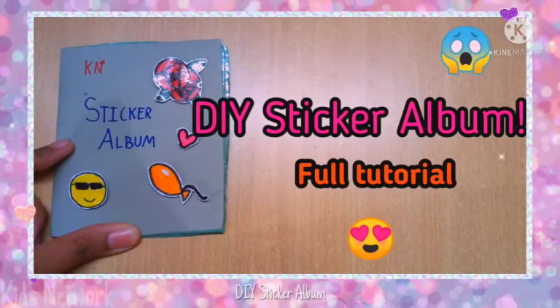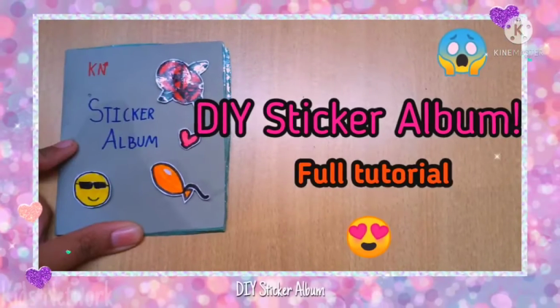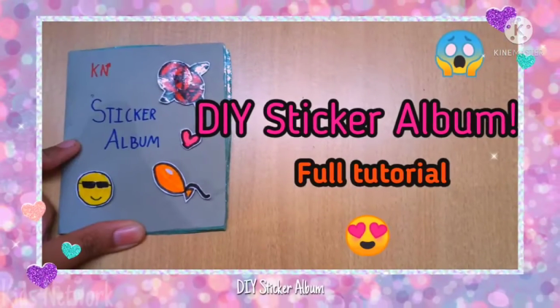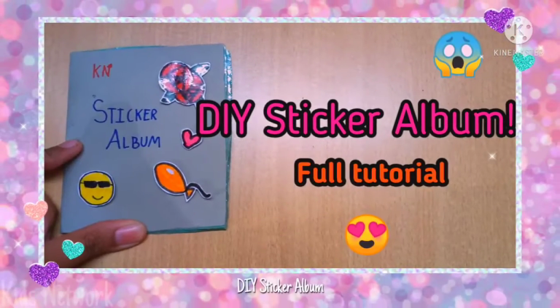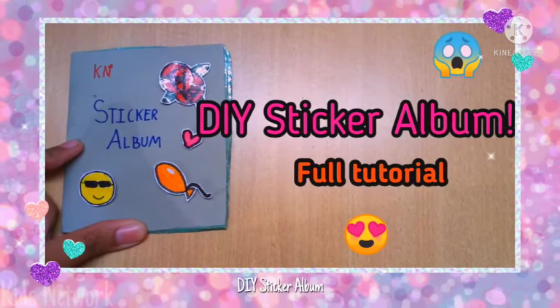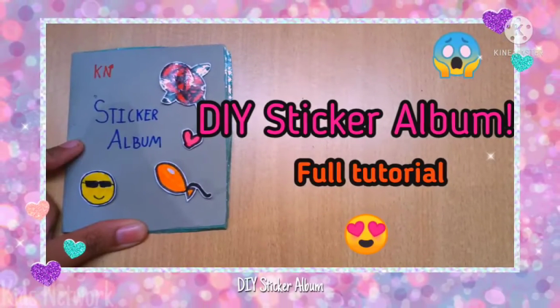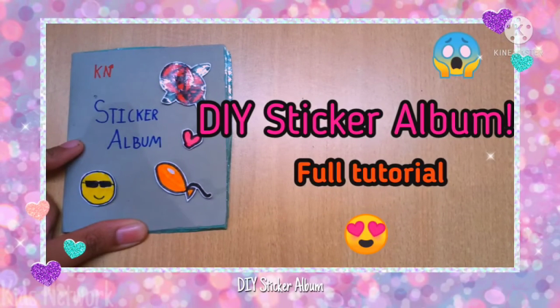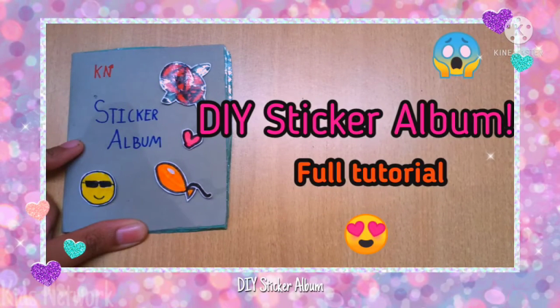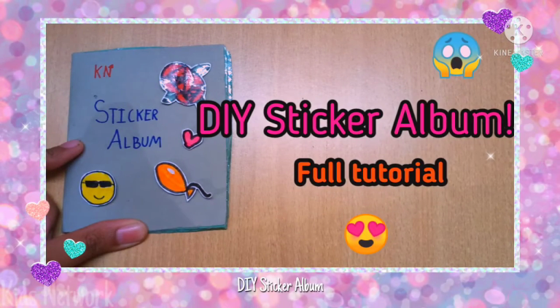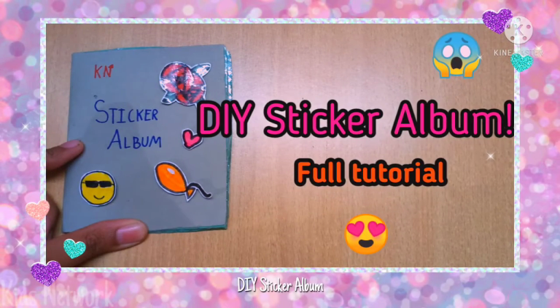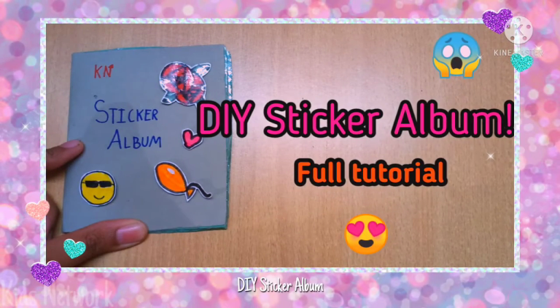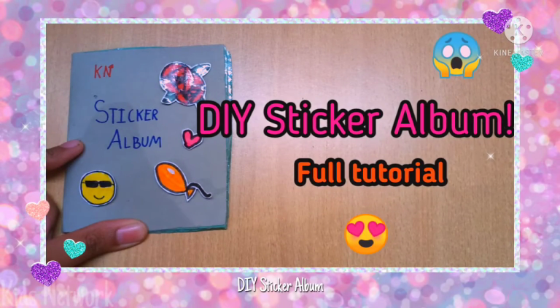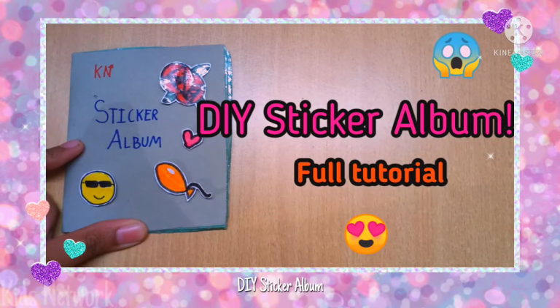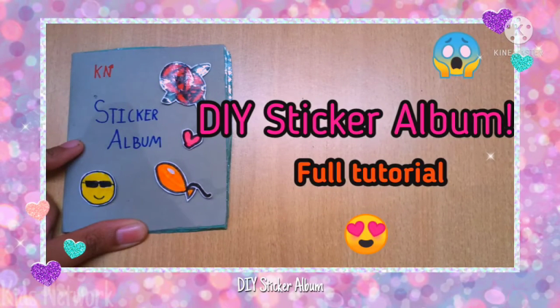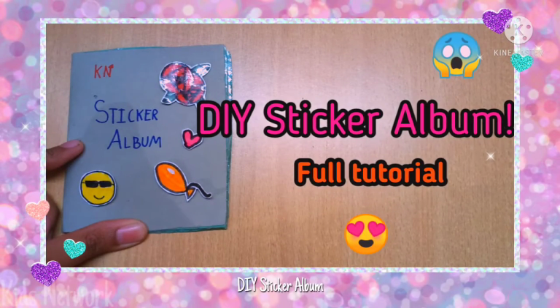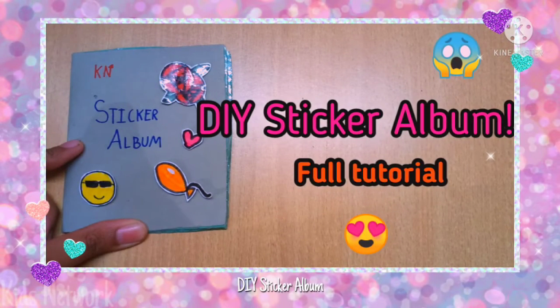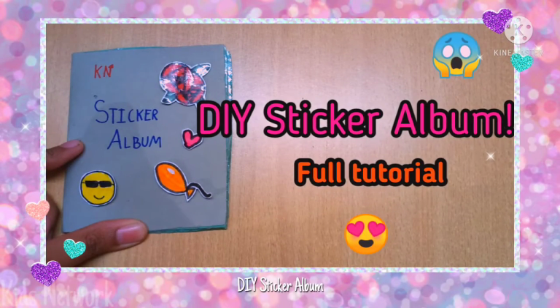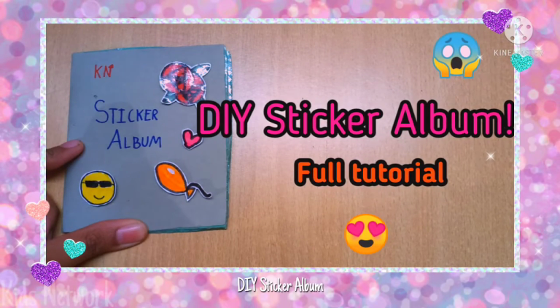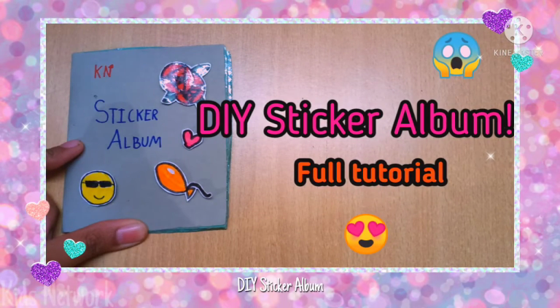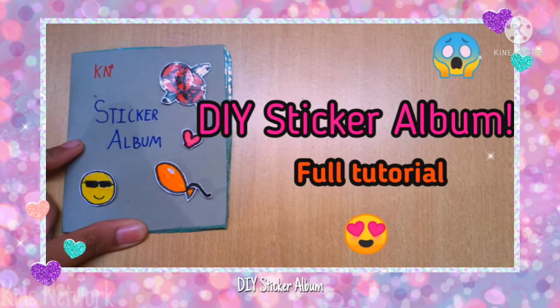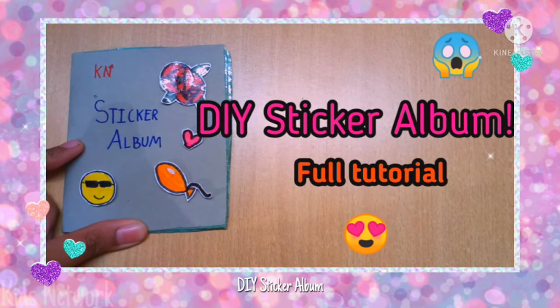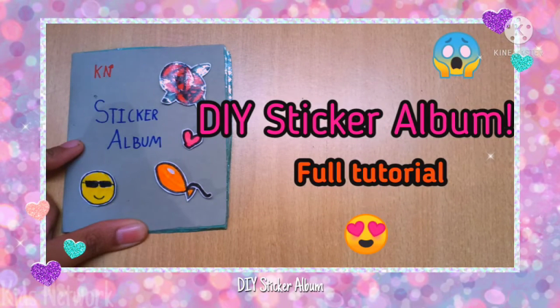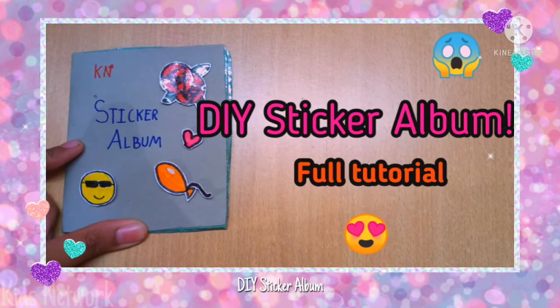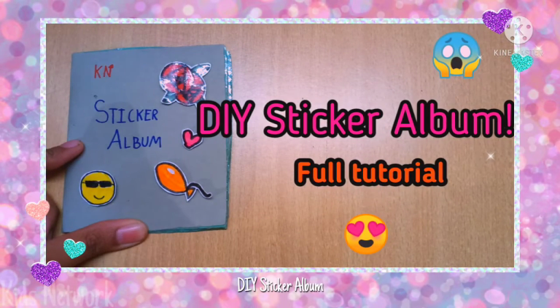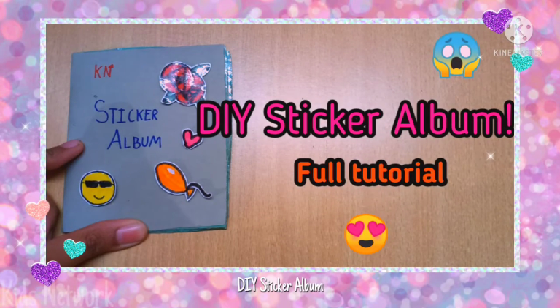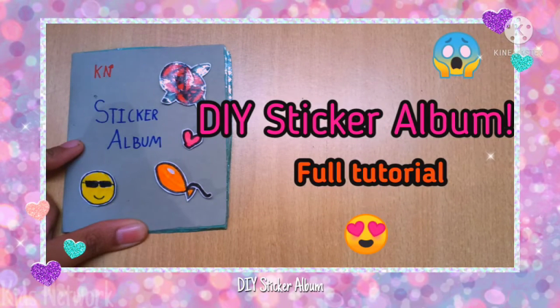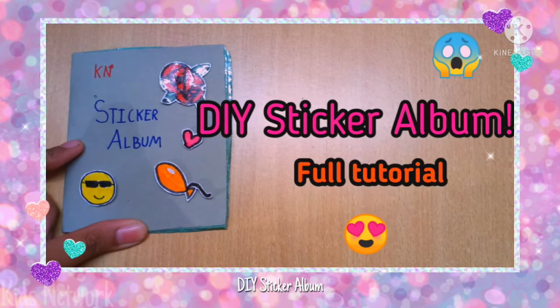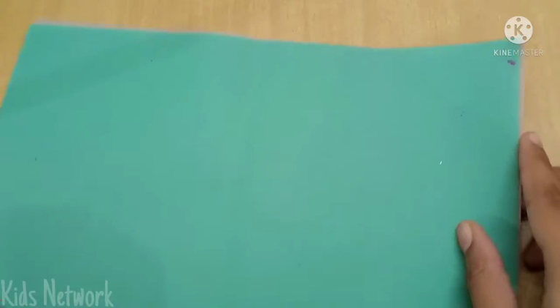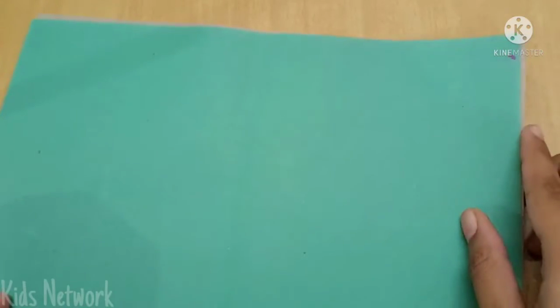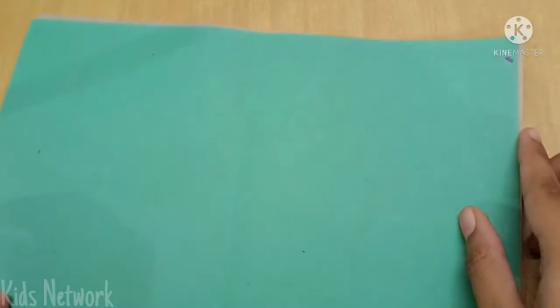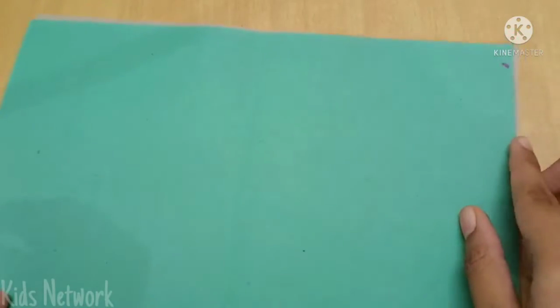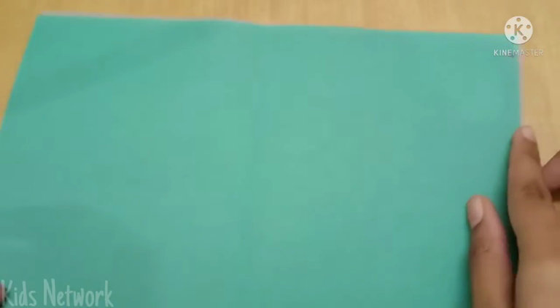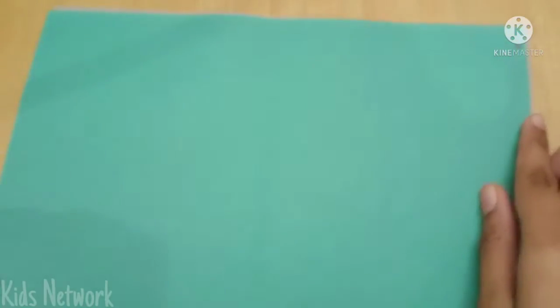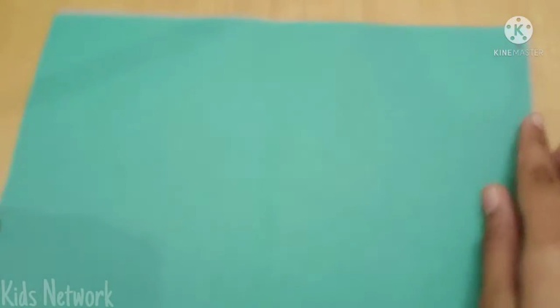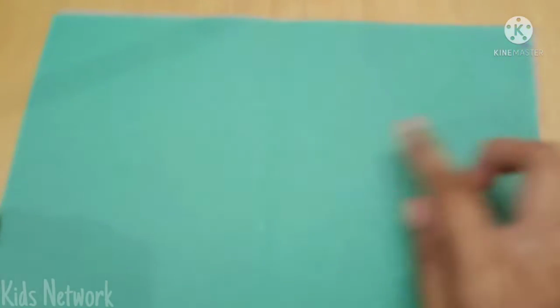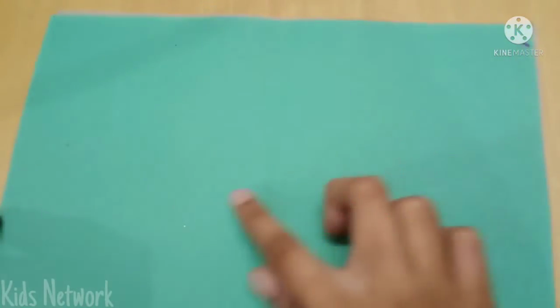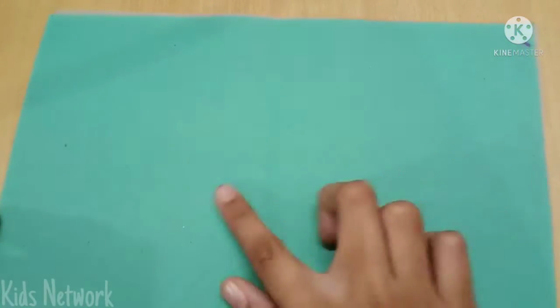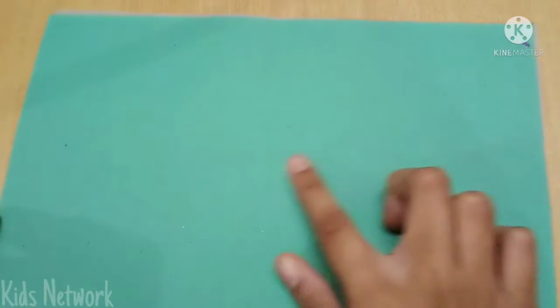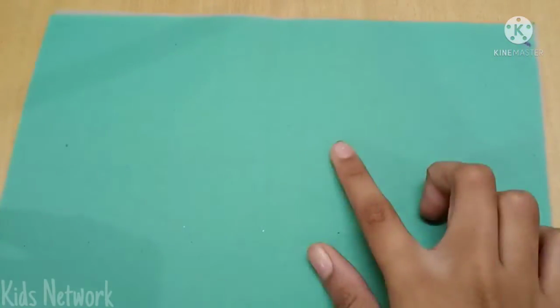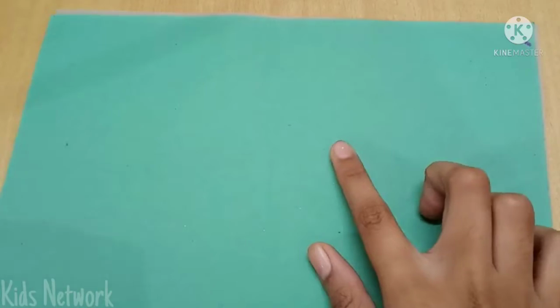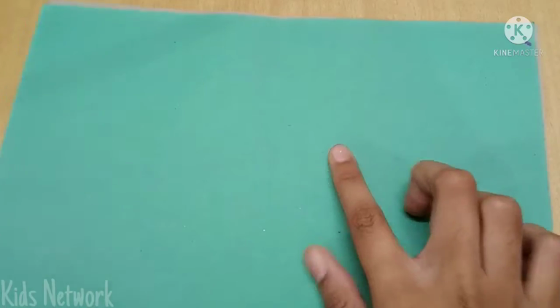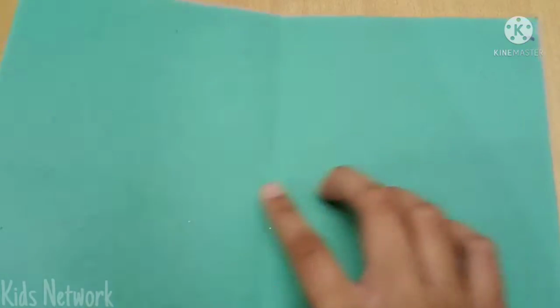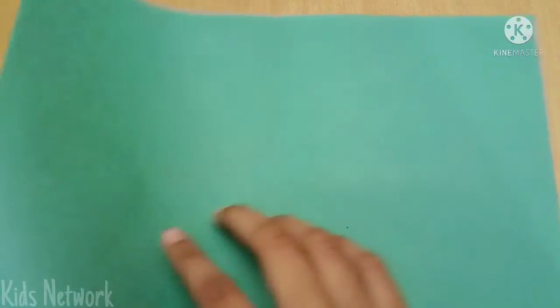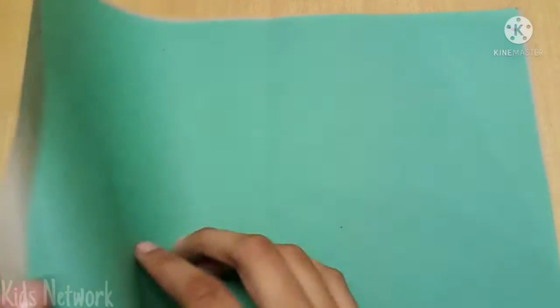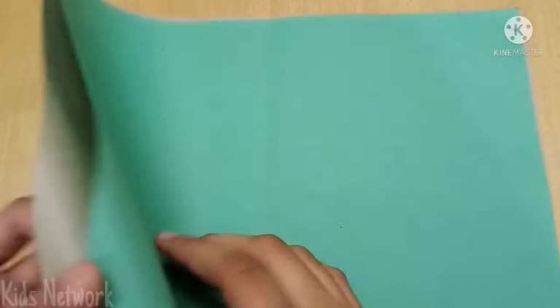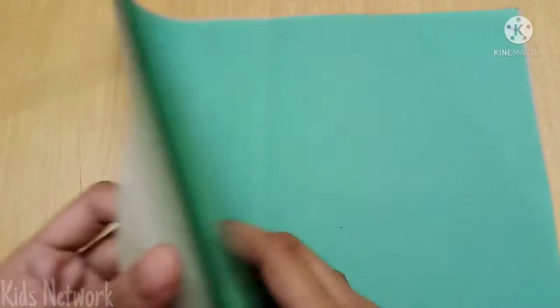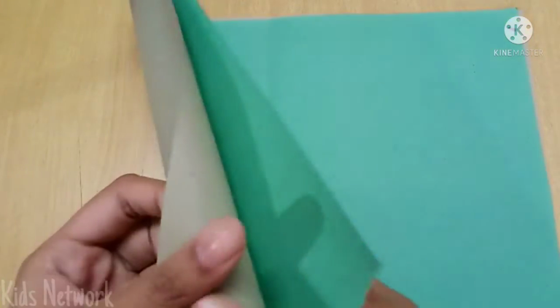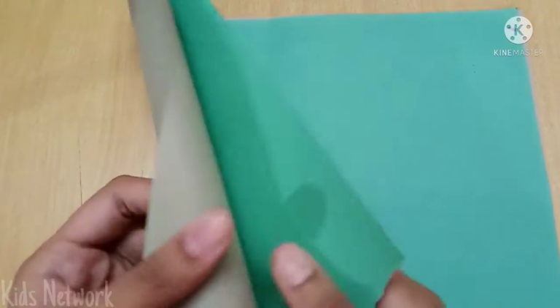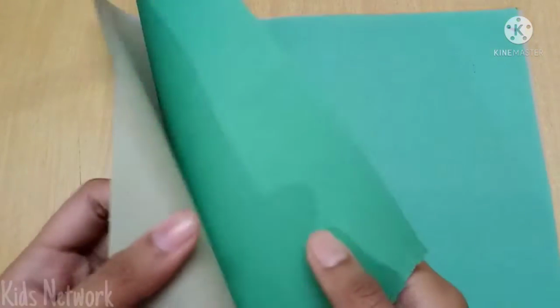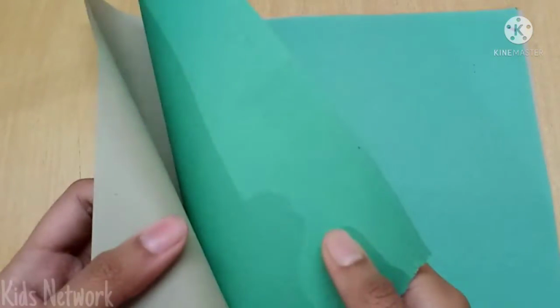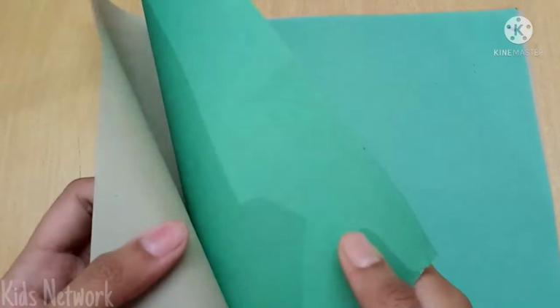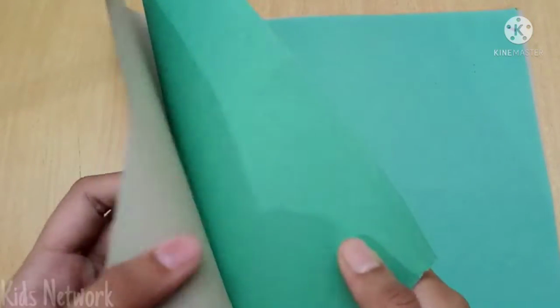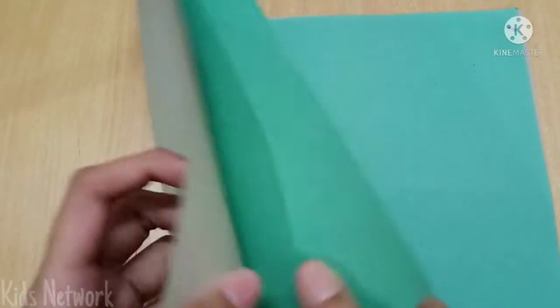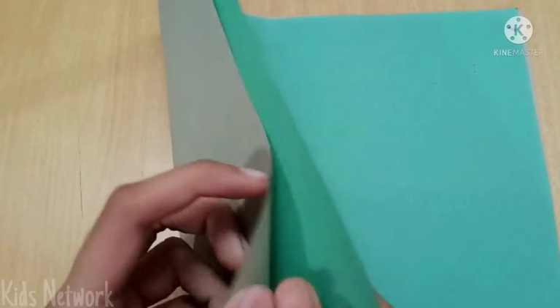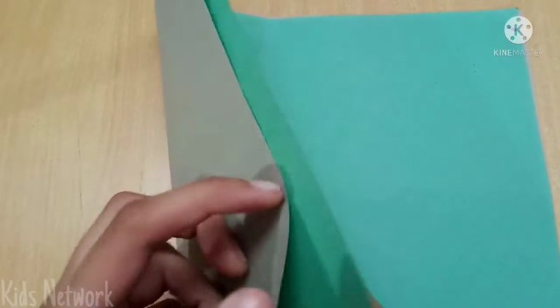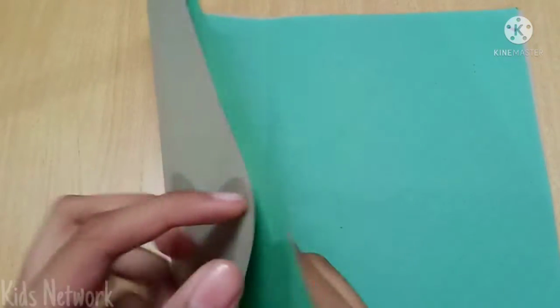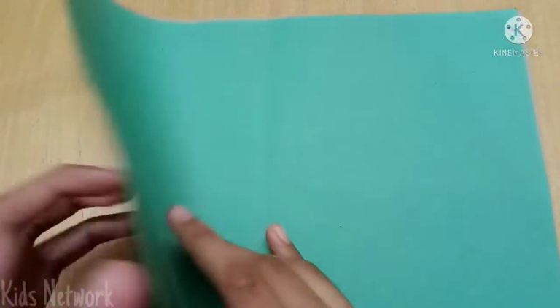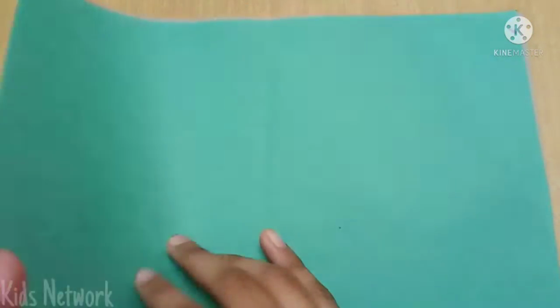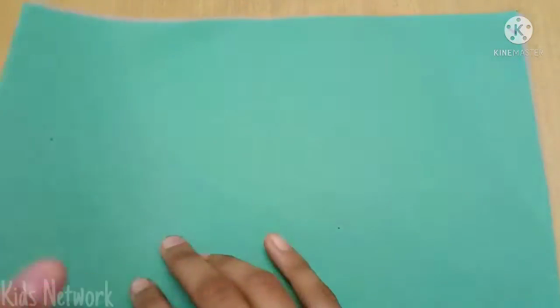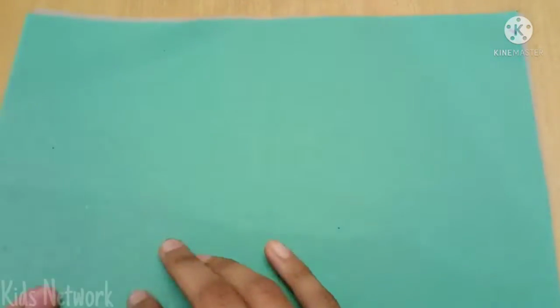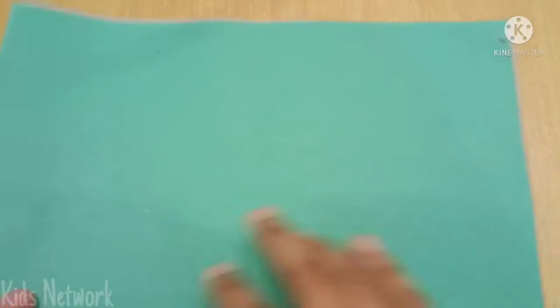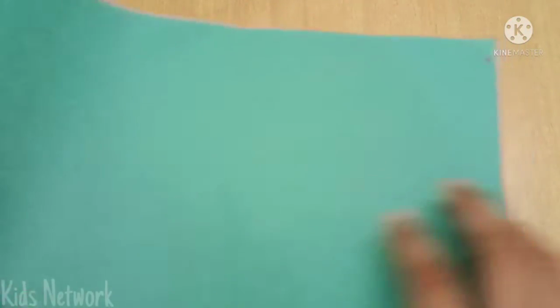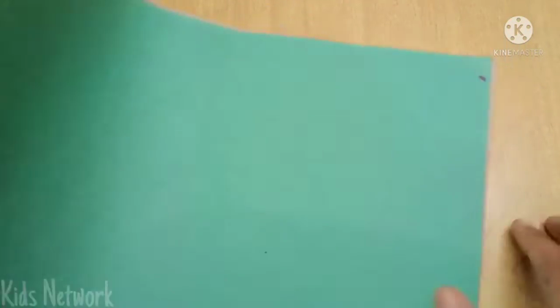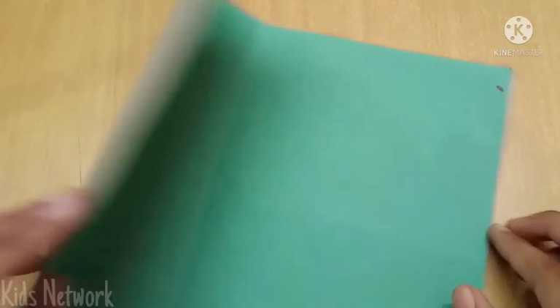Hello everyone, I am Key and today we are going to make a sticker album. I have taken two pieces of paper and now I am going to fold it into a notebook.